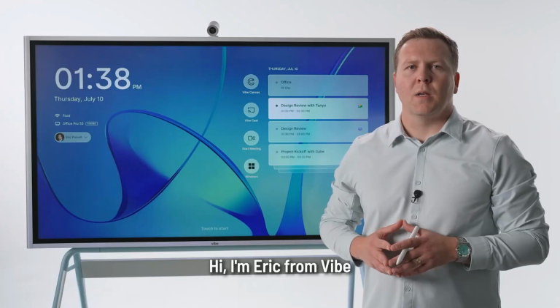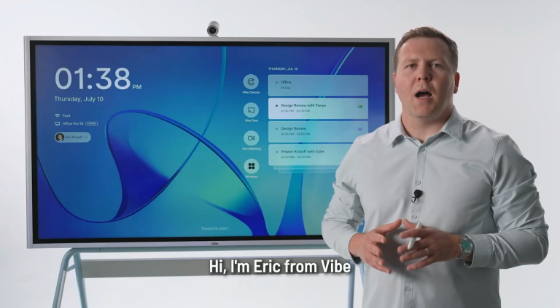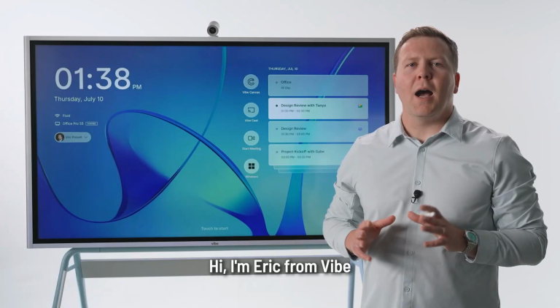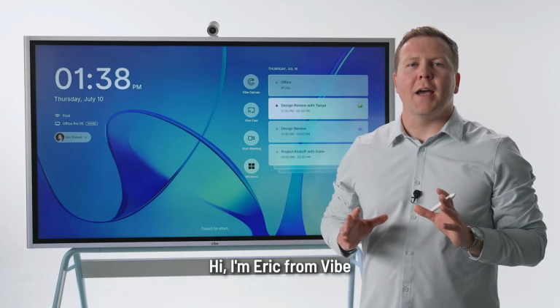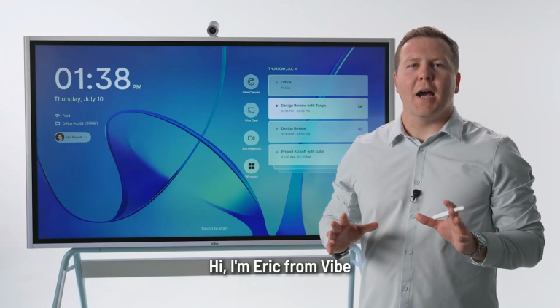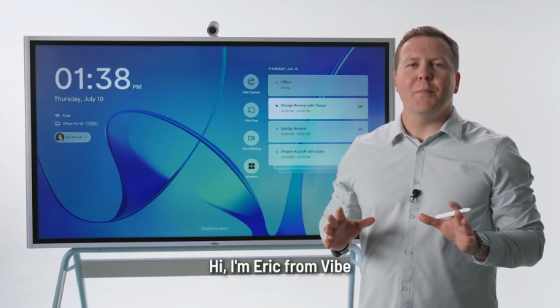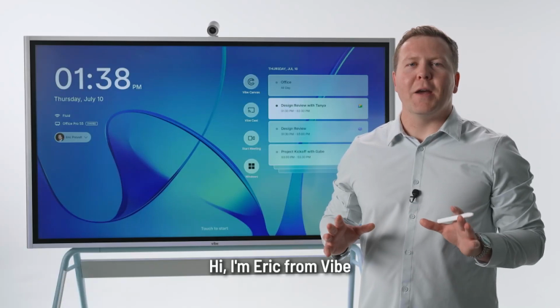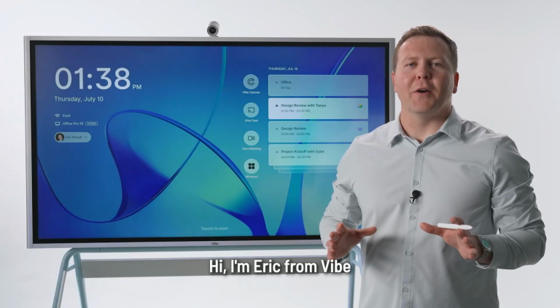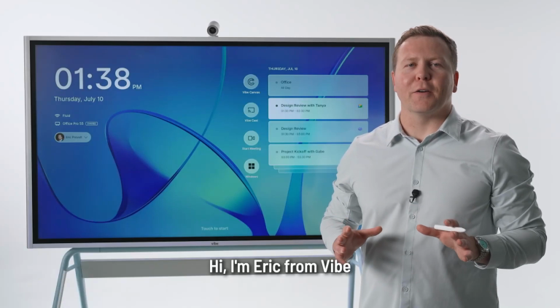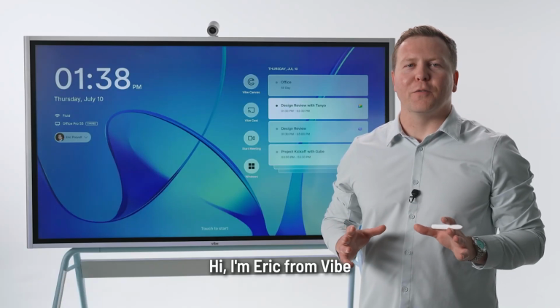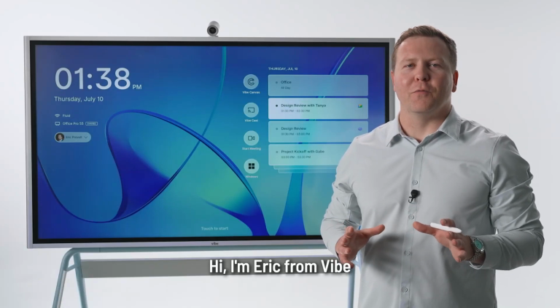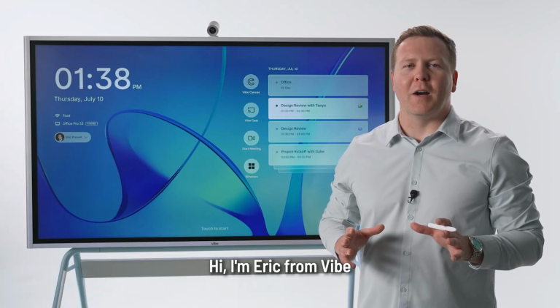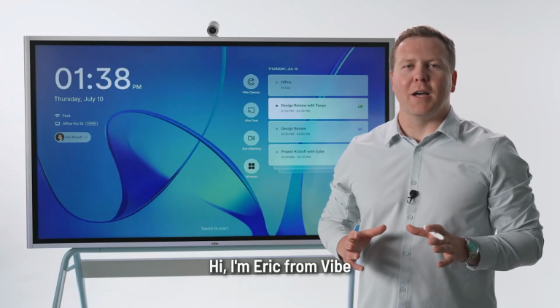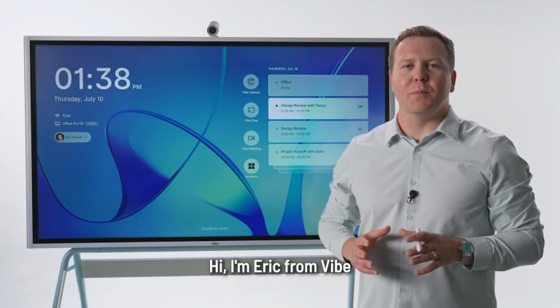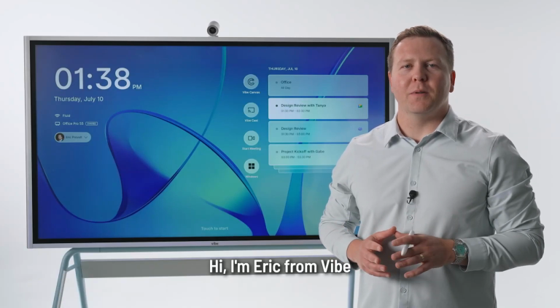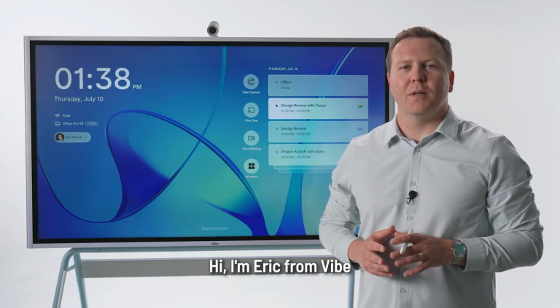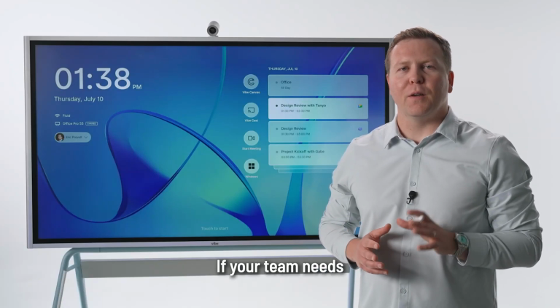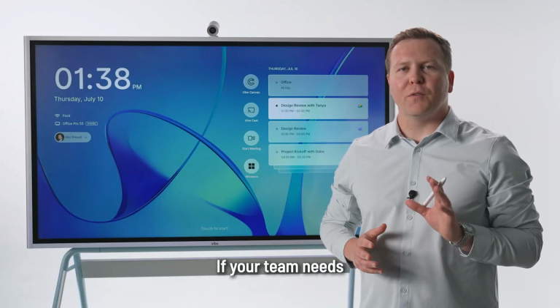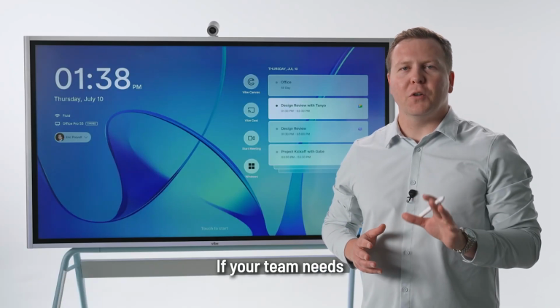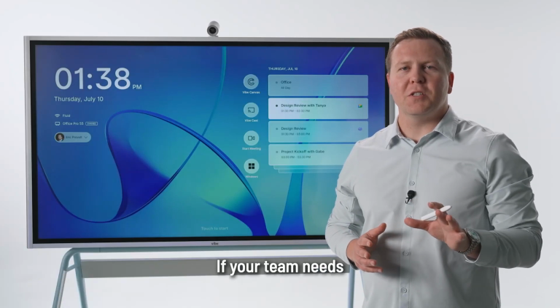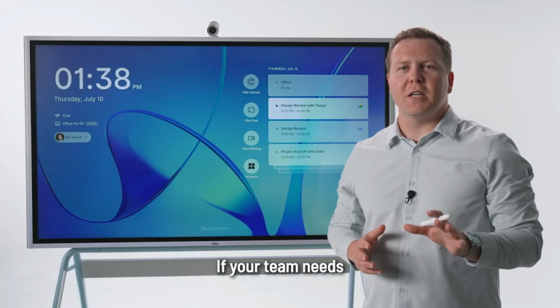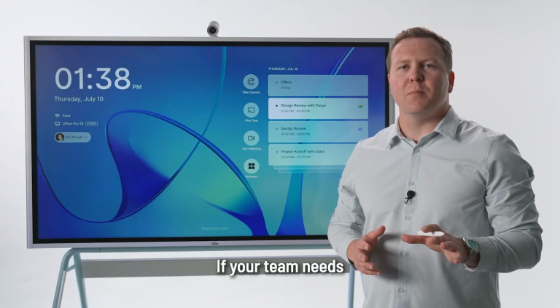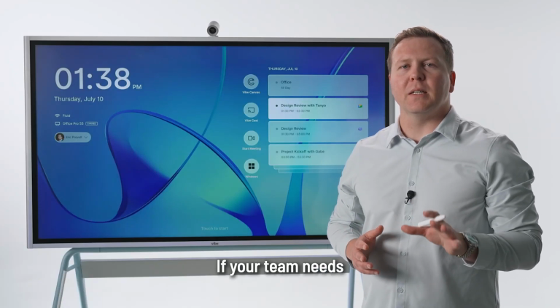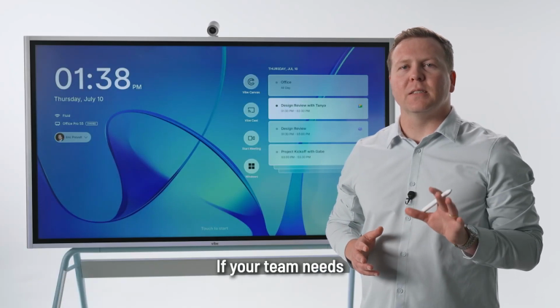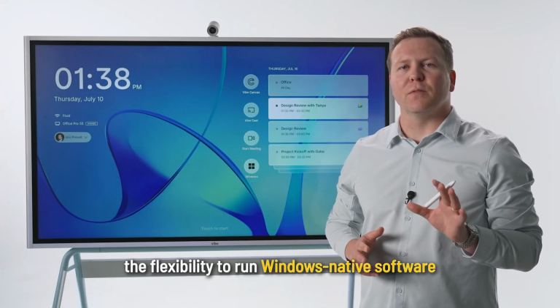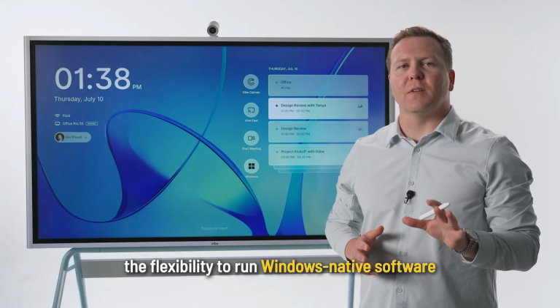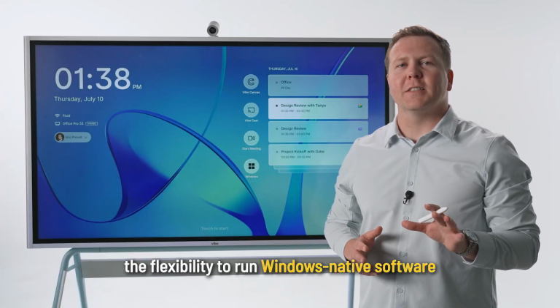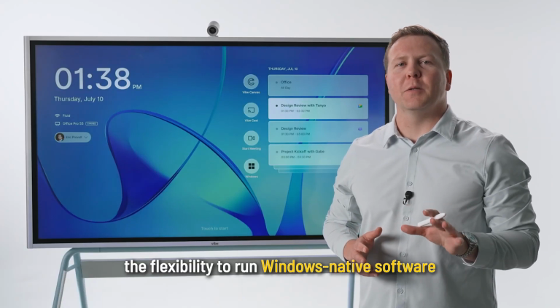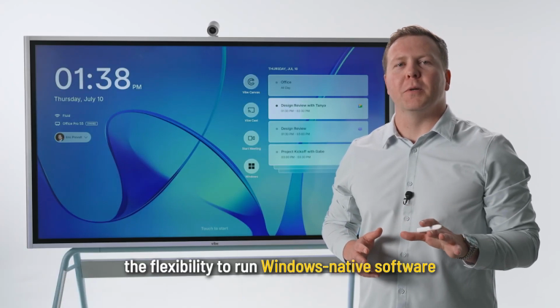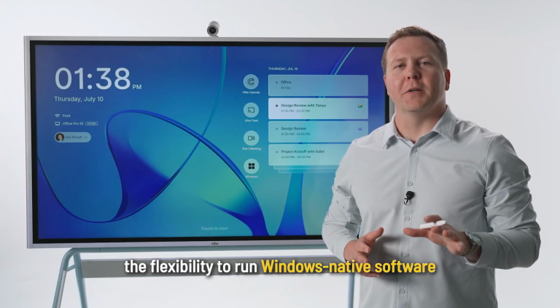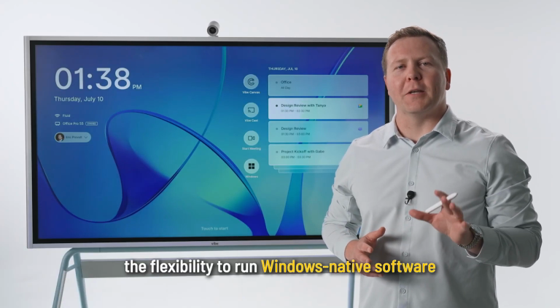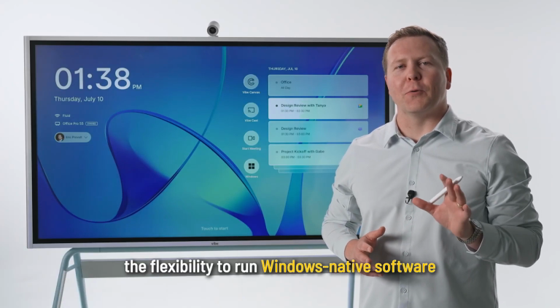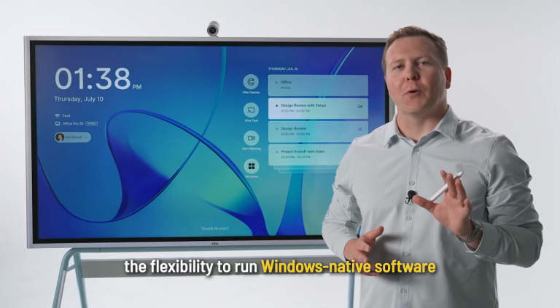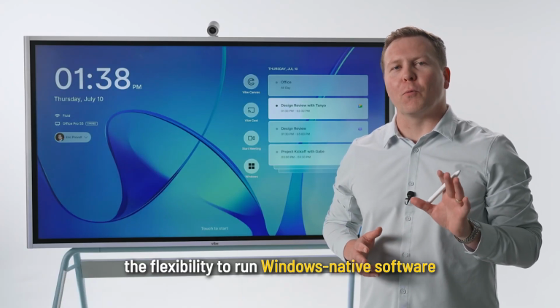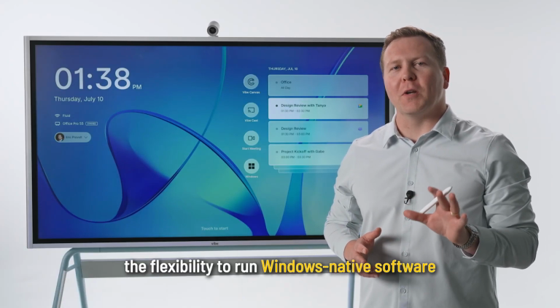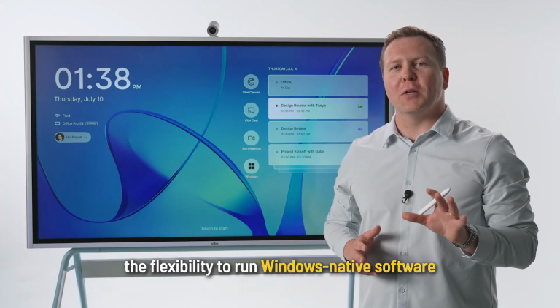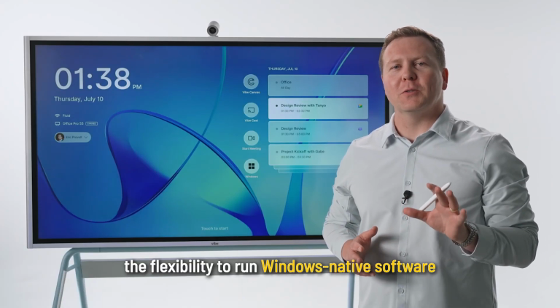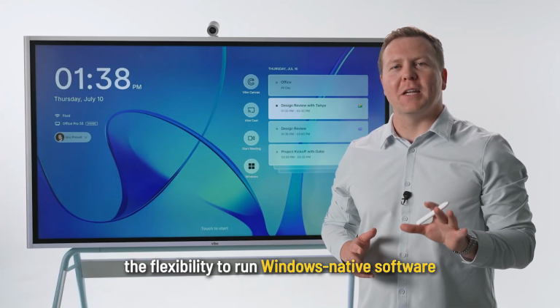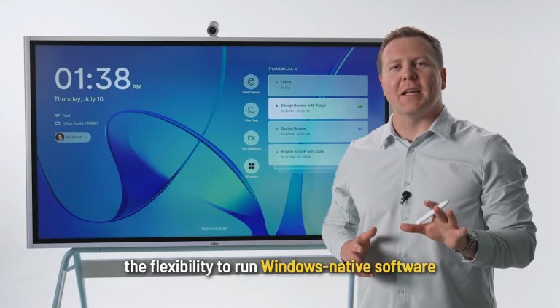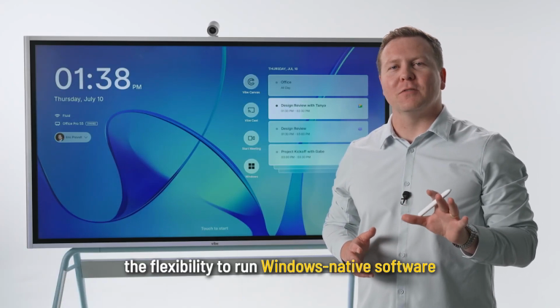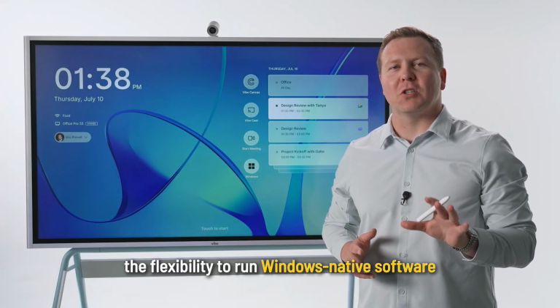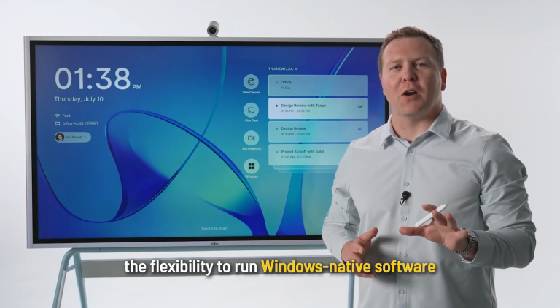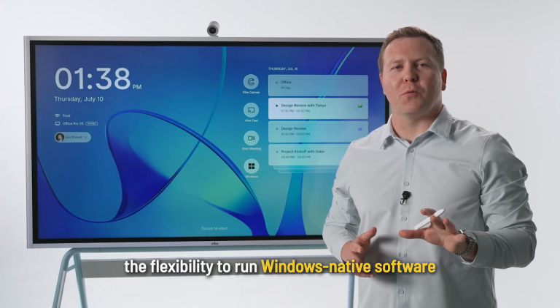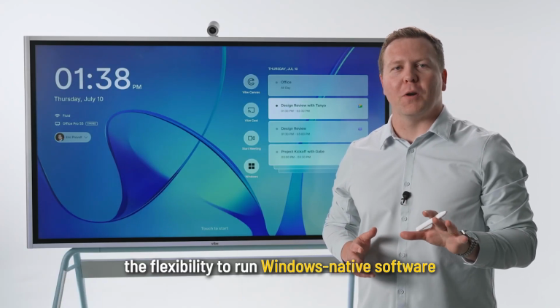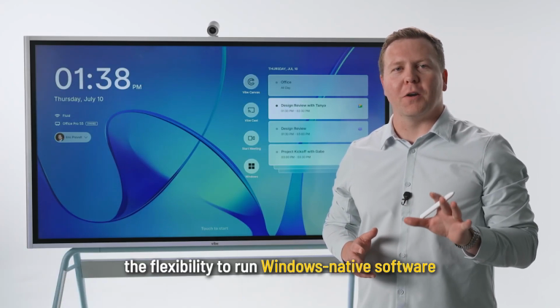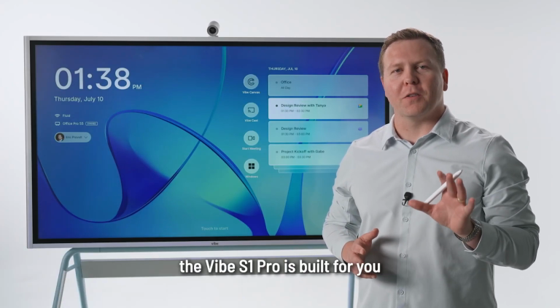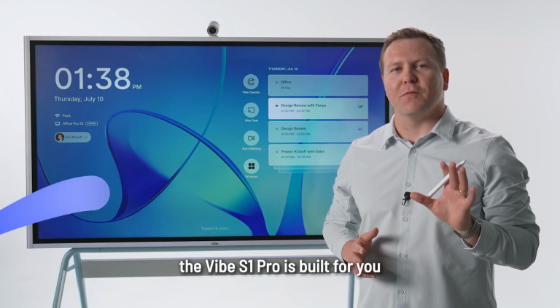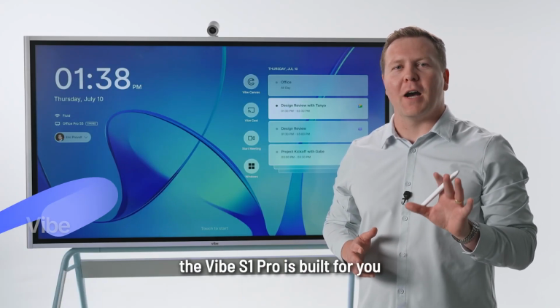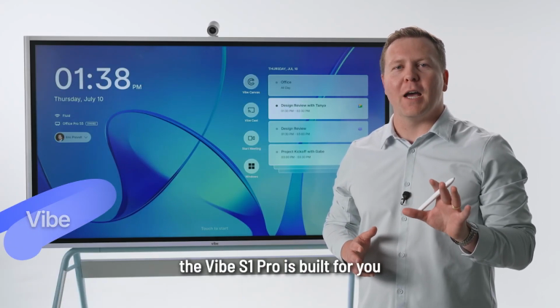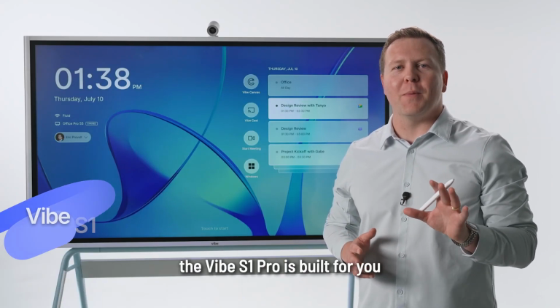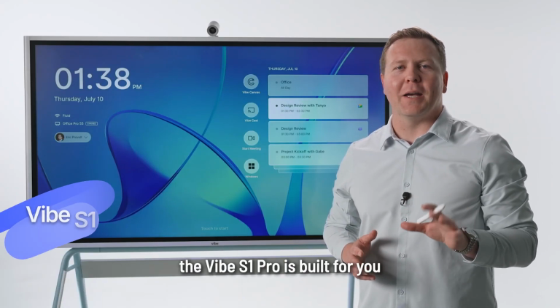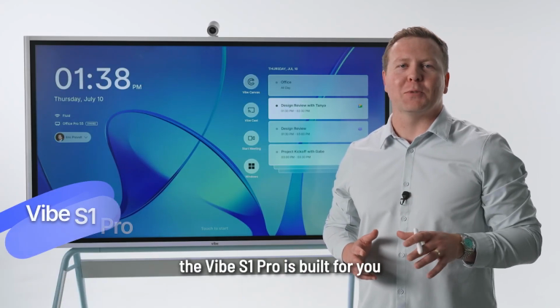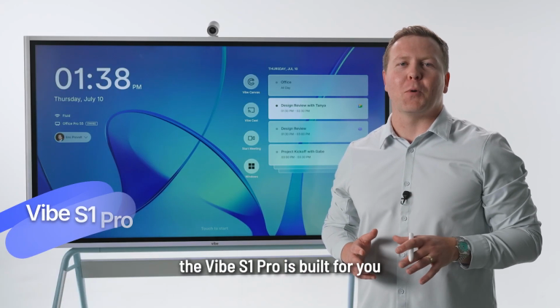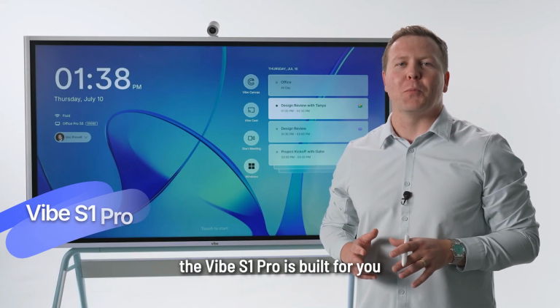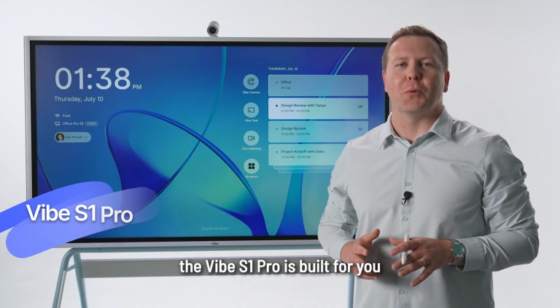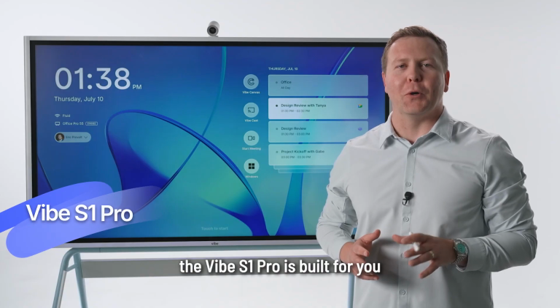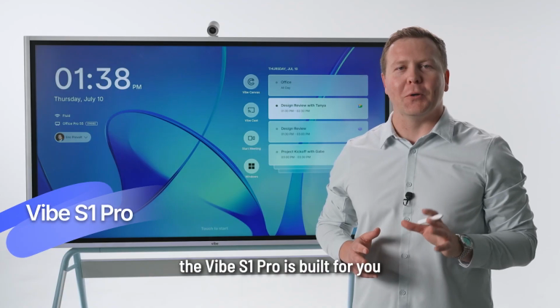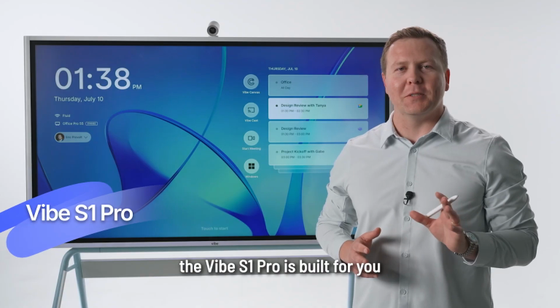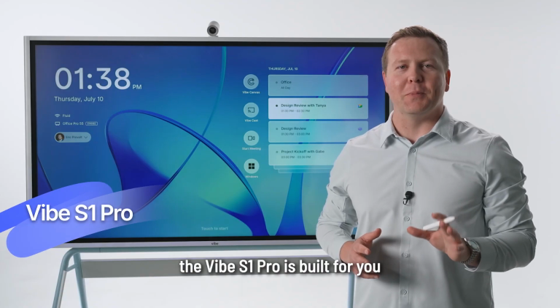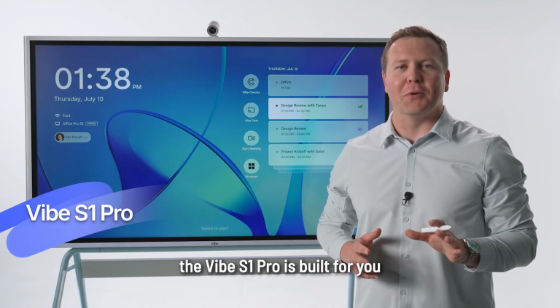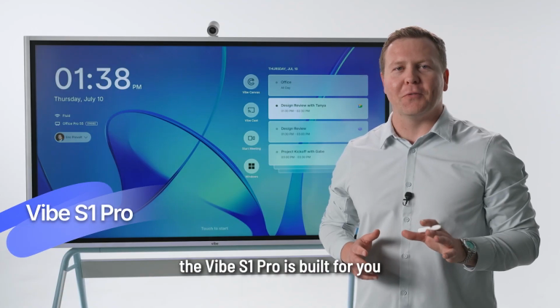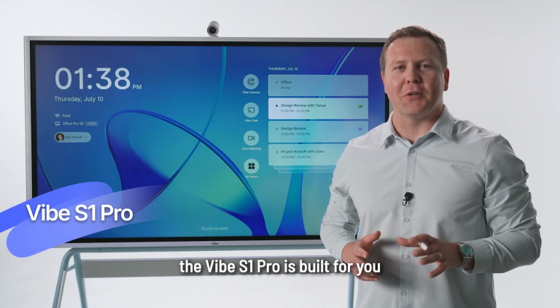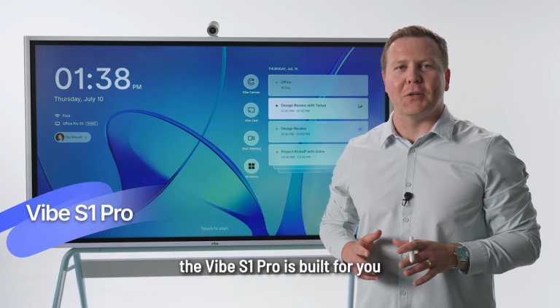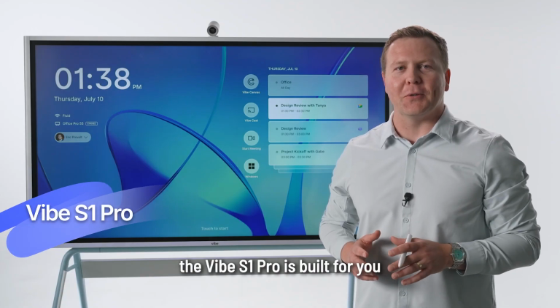Hi, I'm Eric from Vibe. If your team needs the flexibility to run Windows native software, the Vibe S1 Pro is built for you.